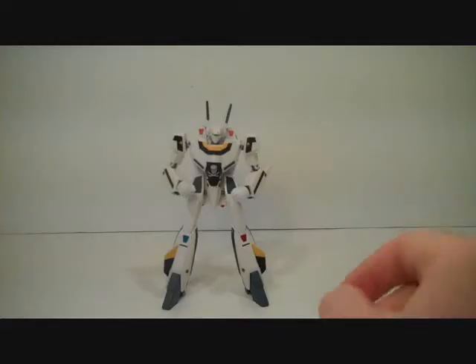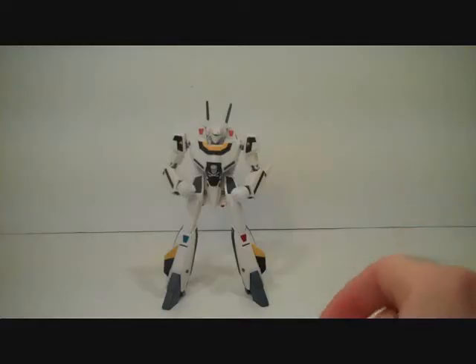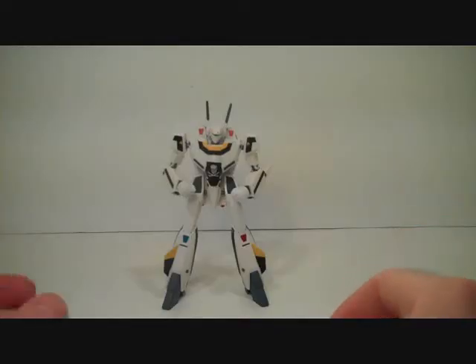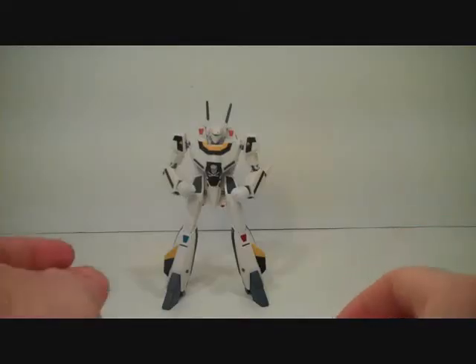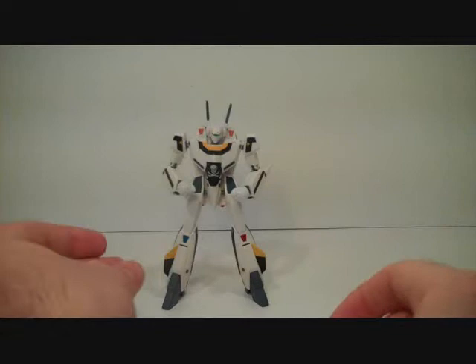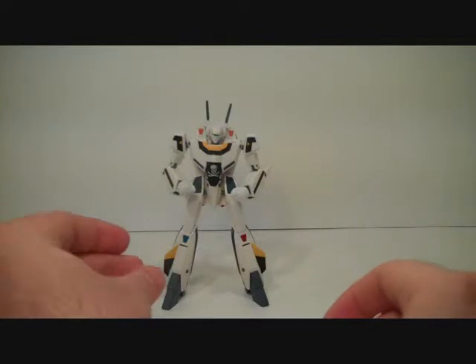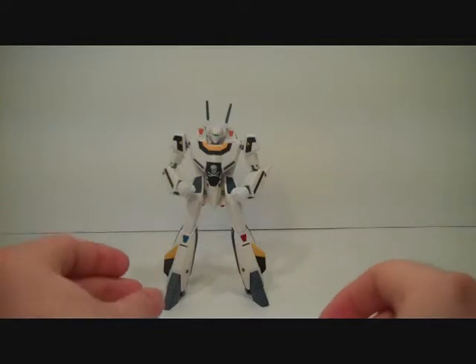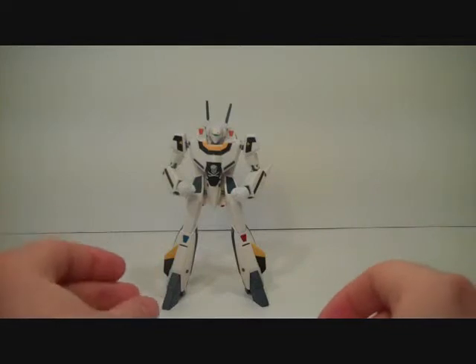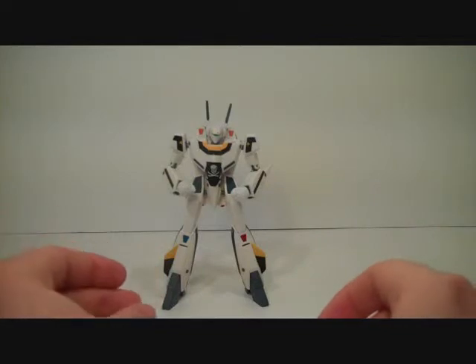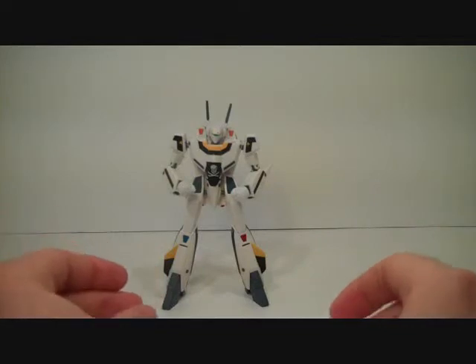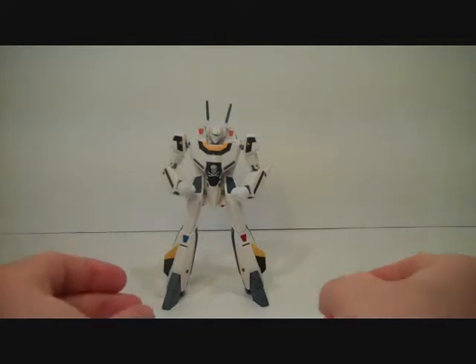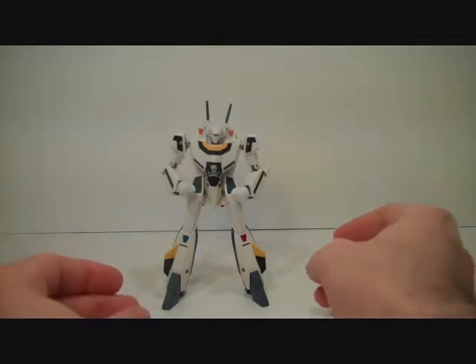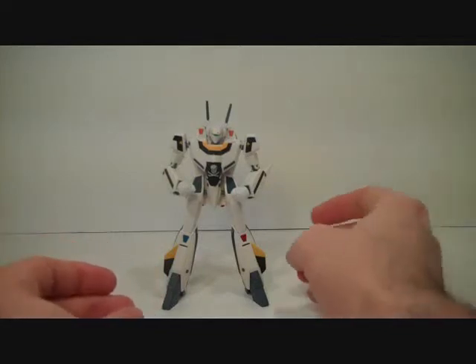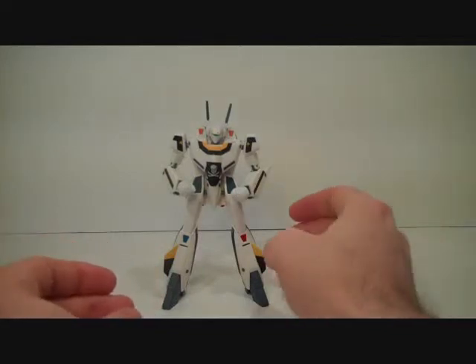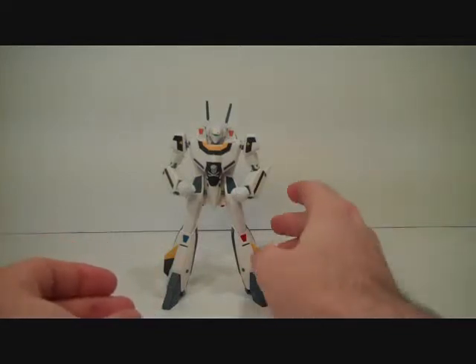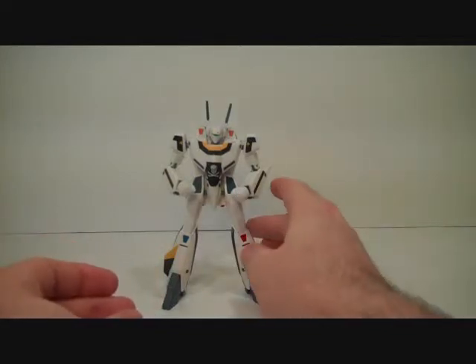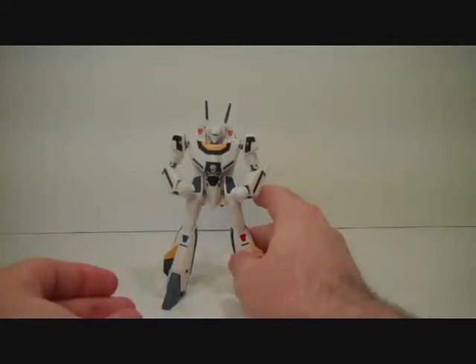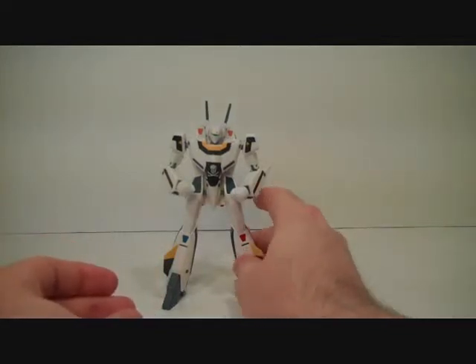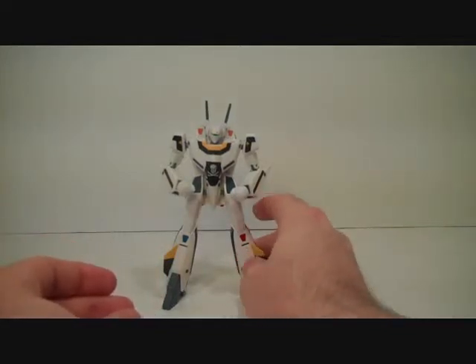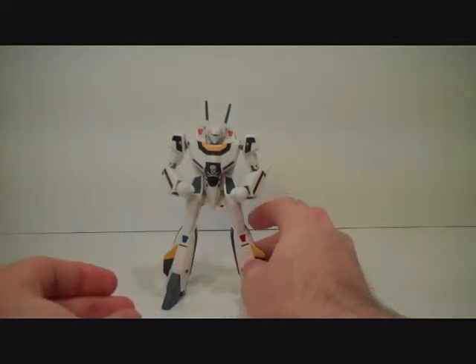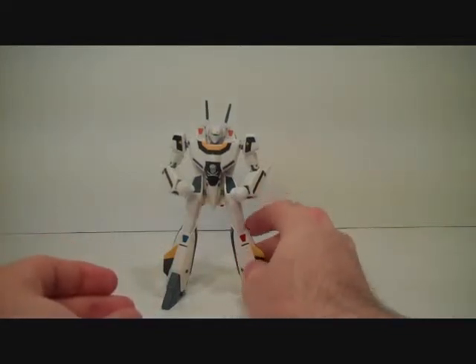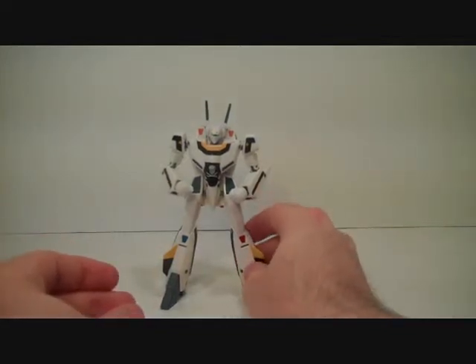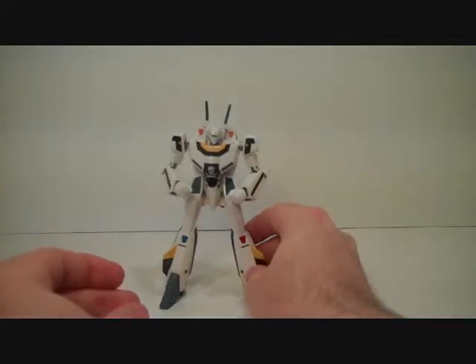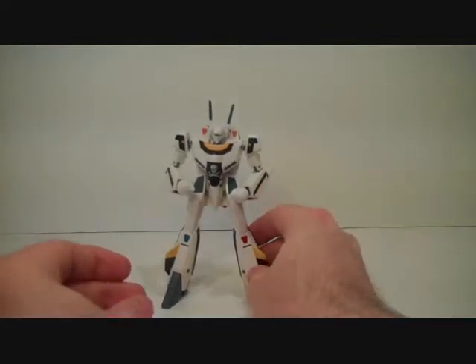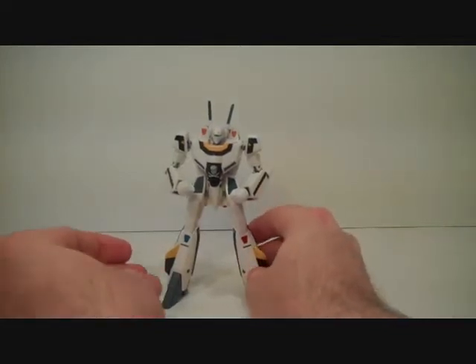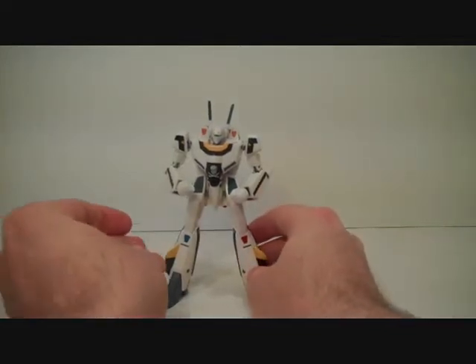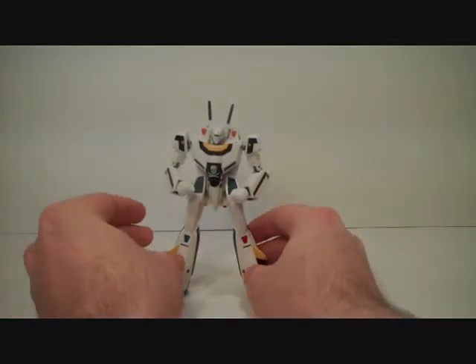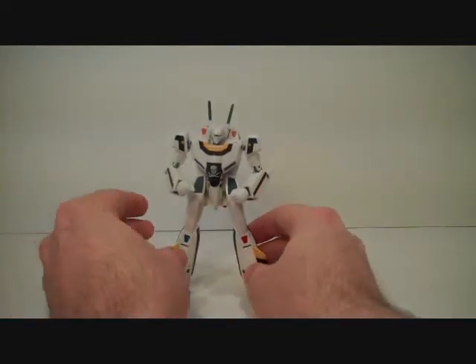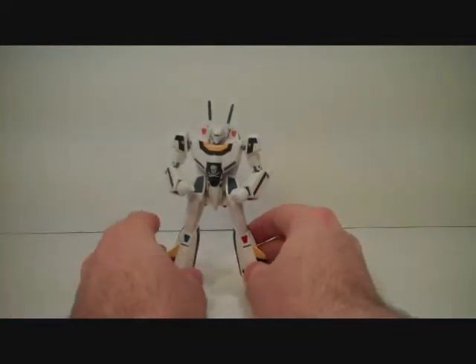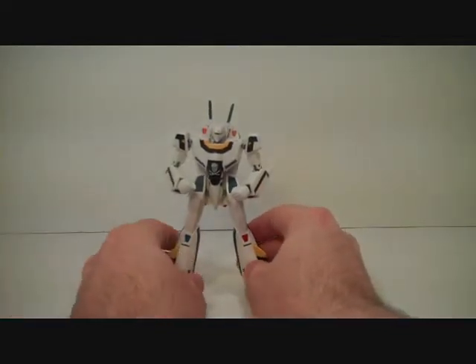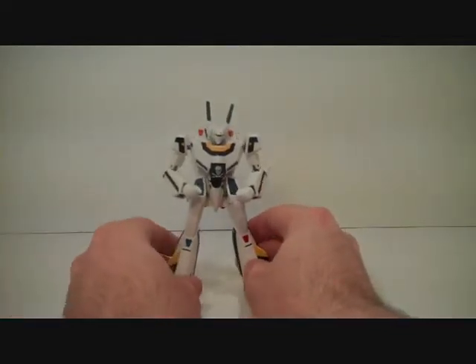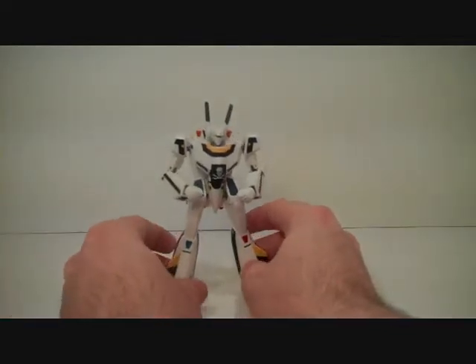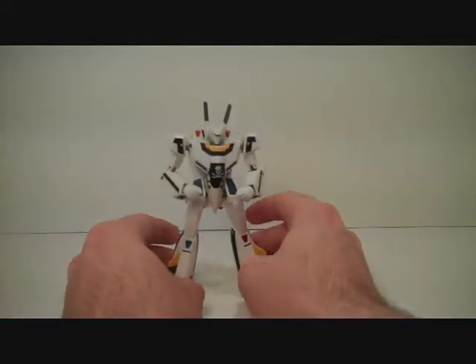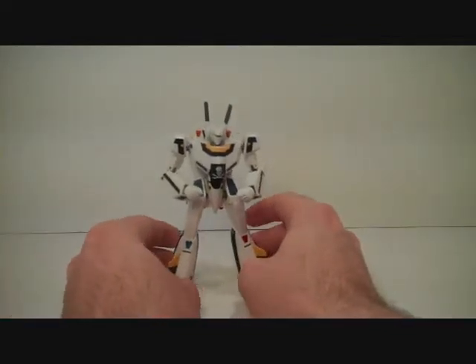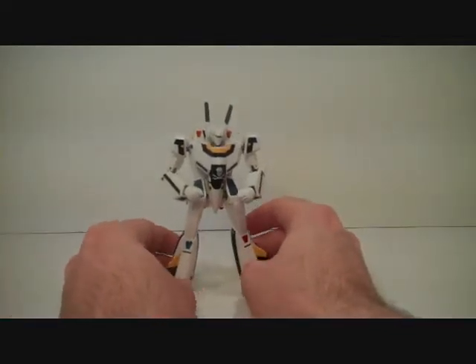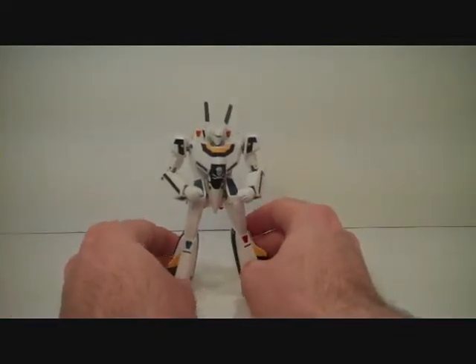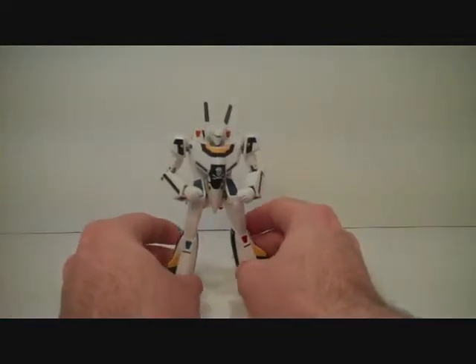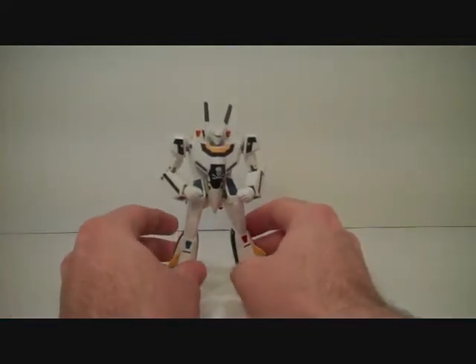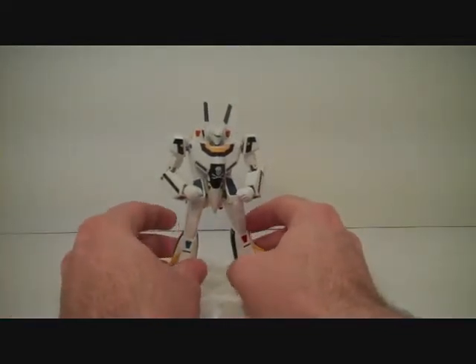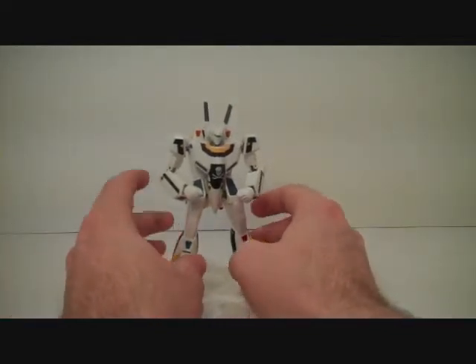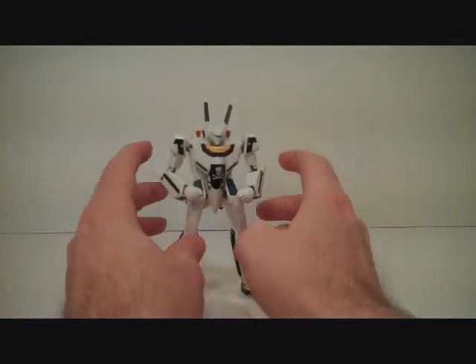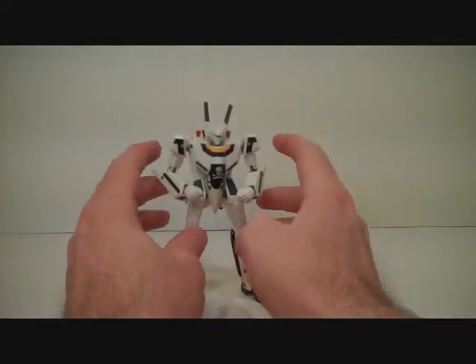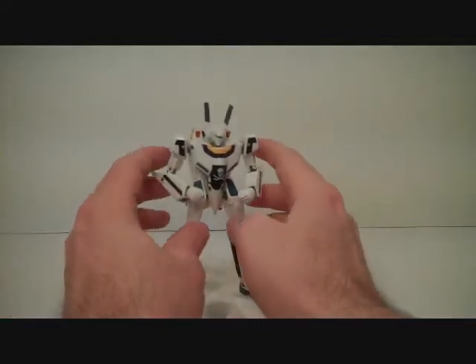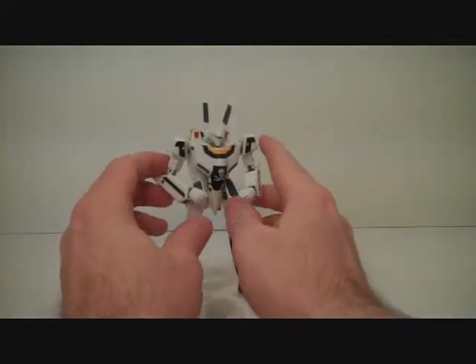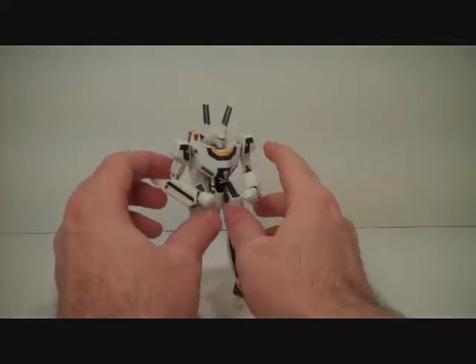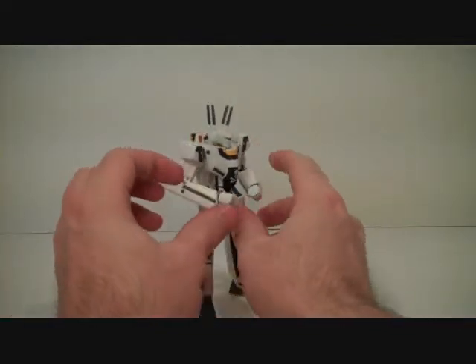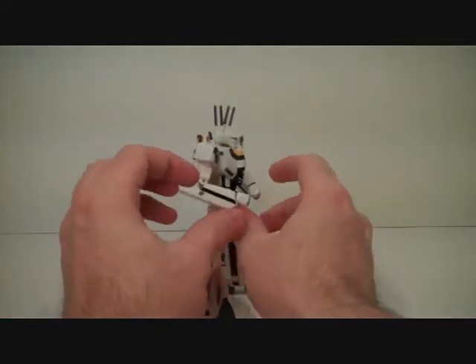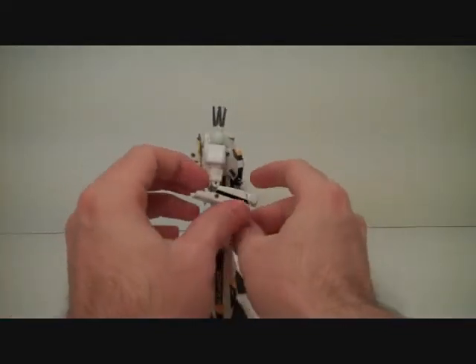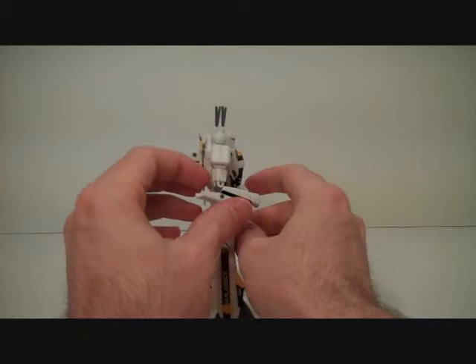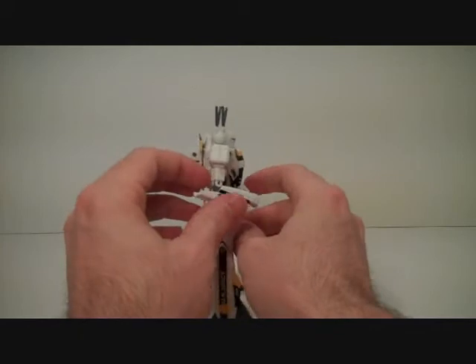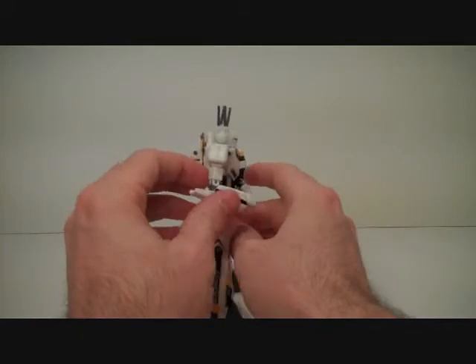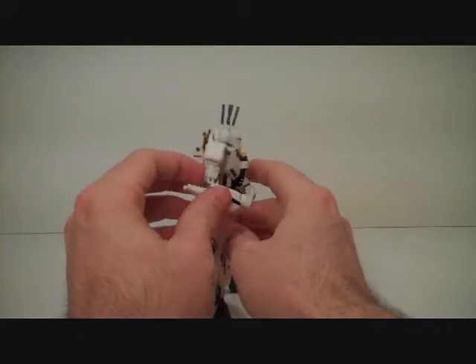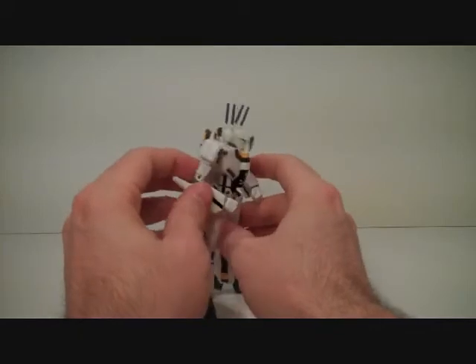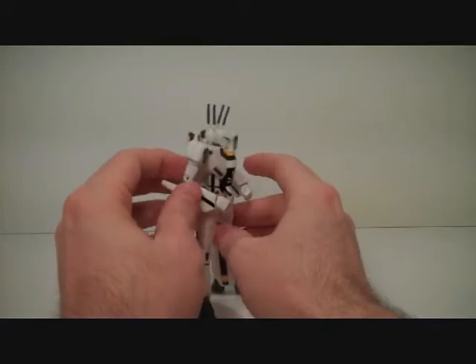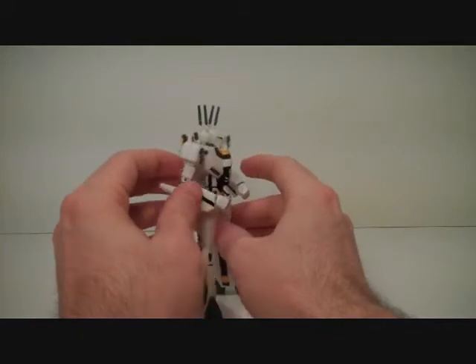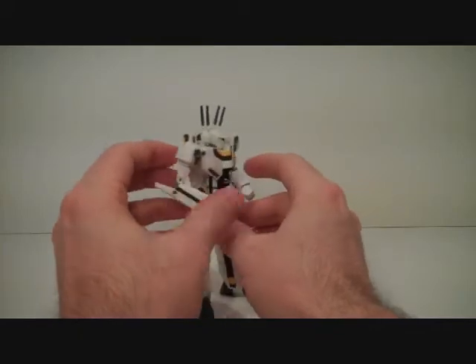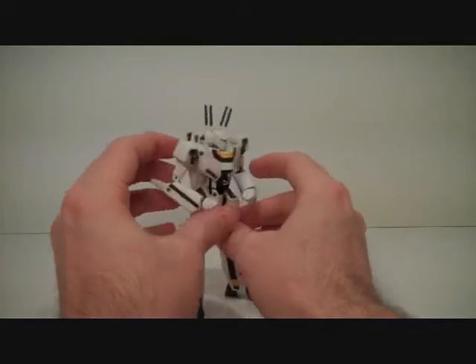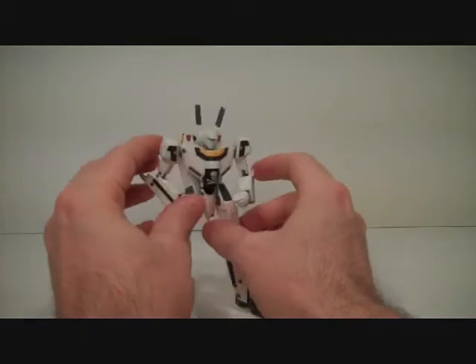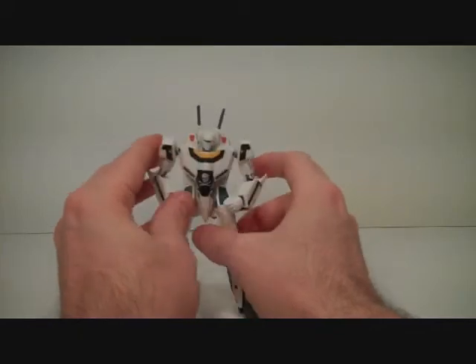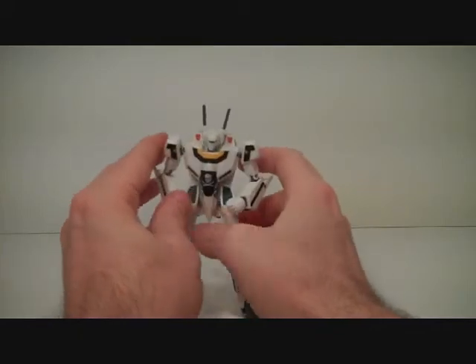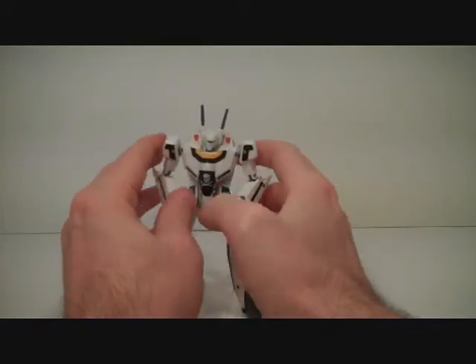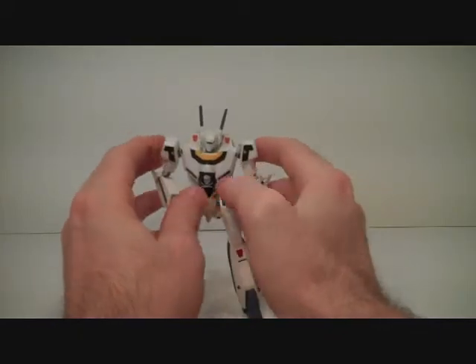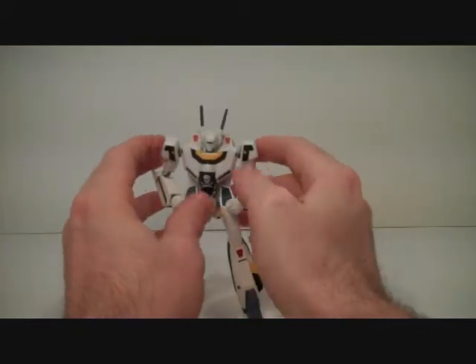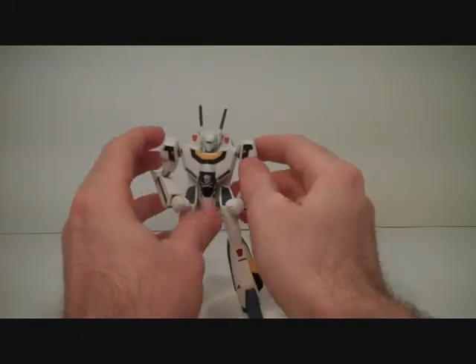Meet the Yamato GNU VF1 toy. This won't be a review, just a demonstration of its articulation.